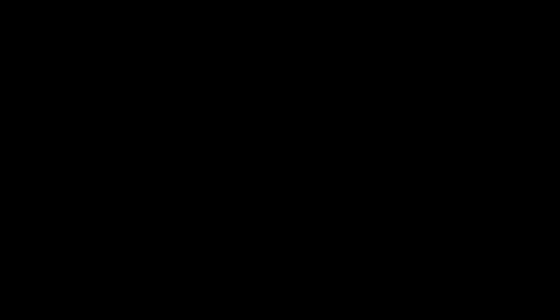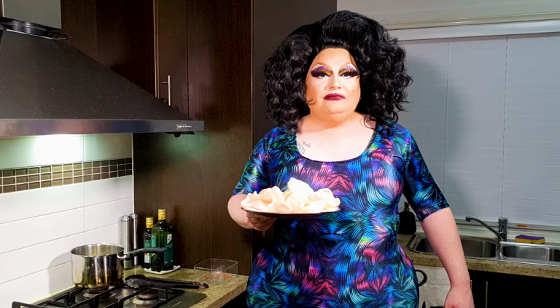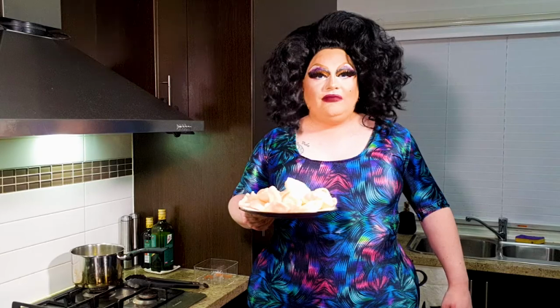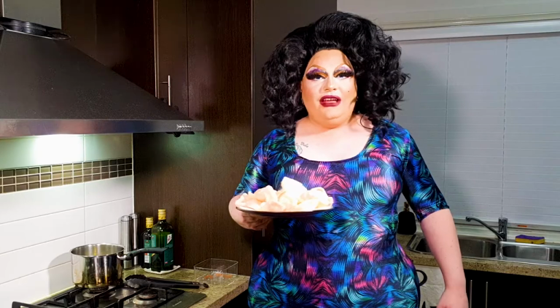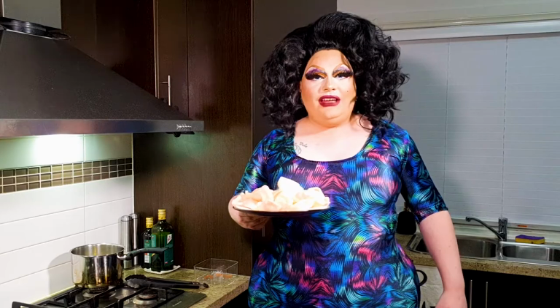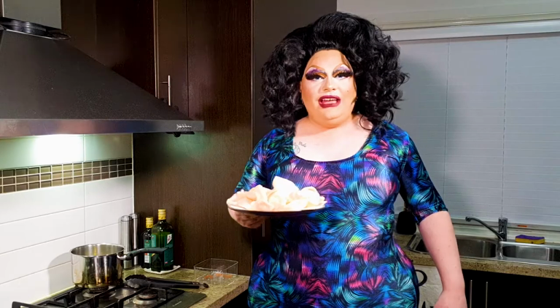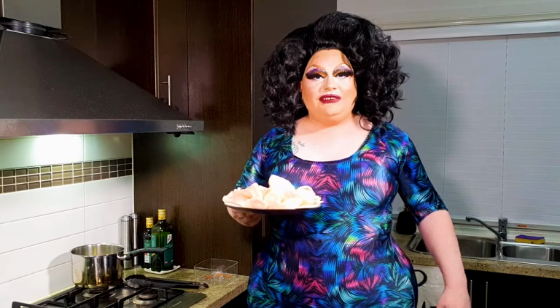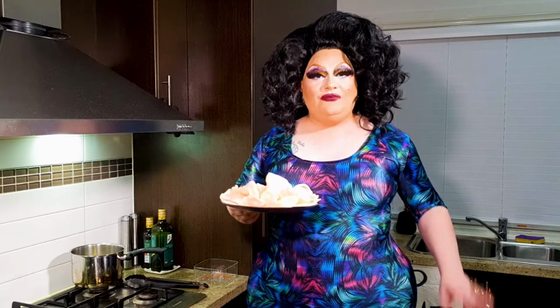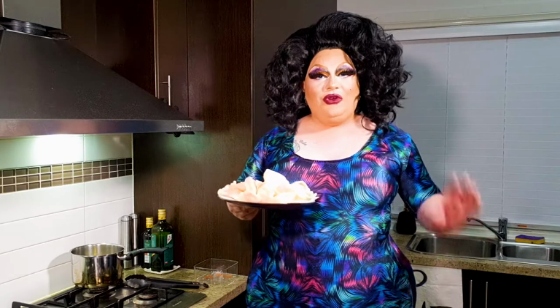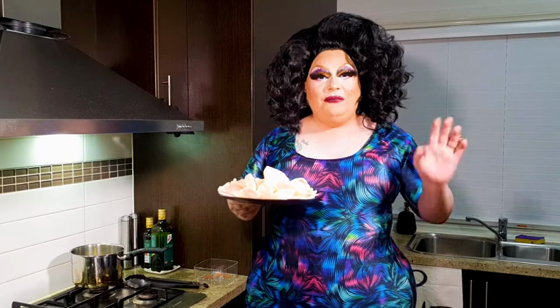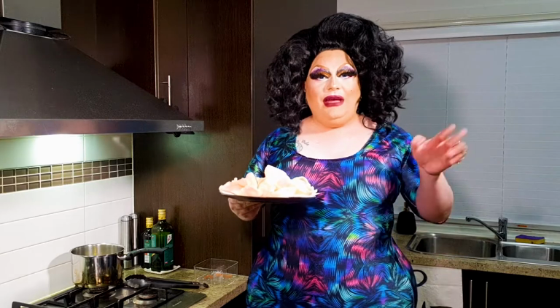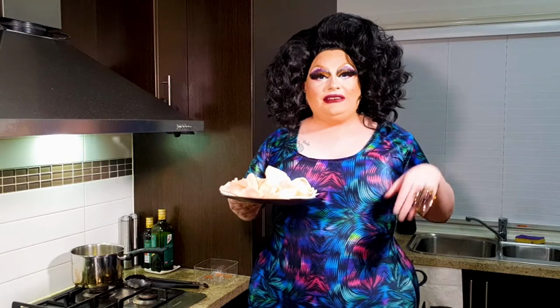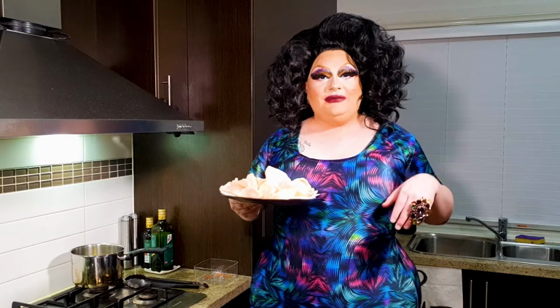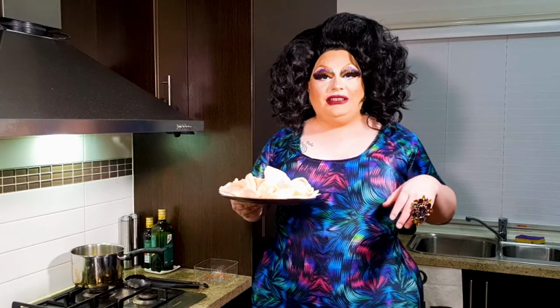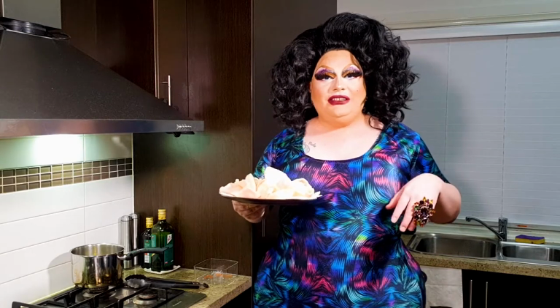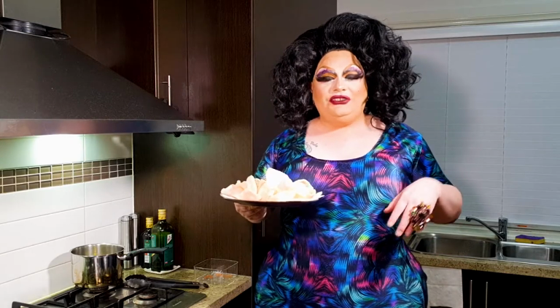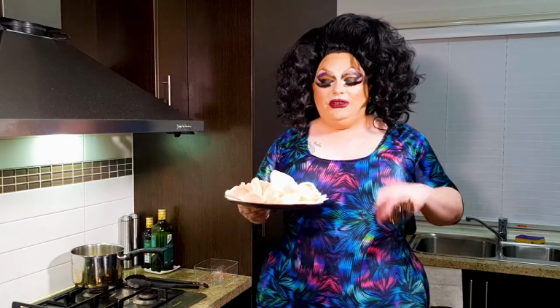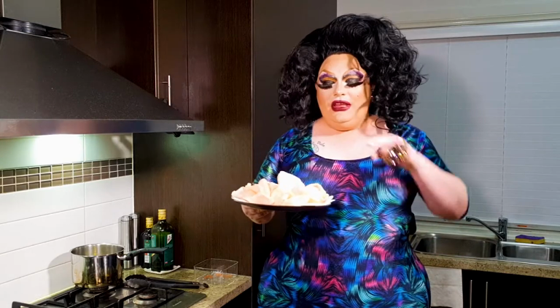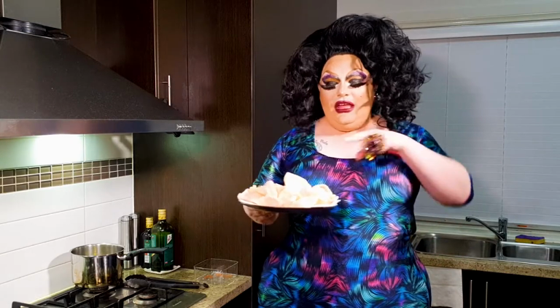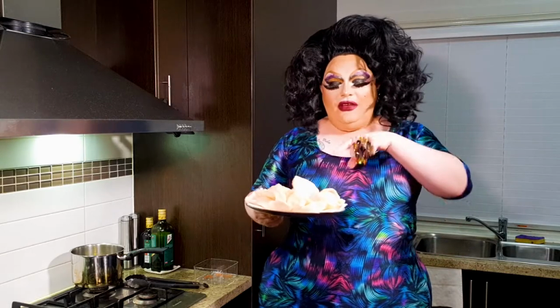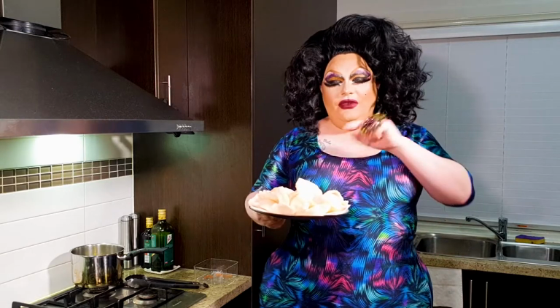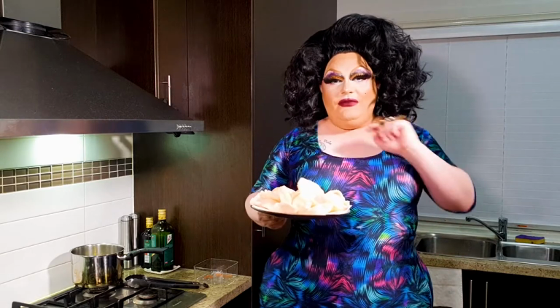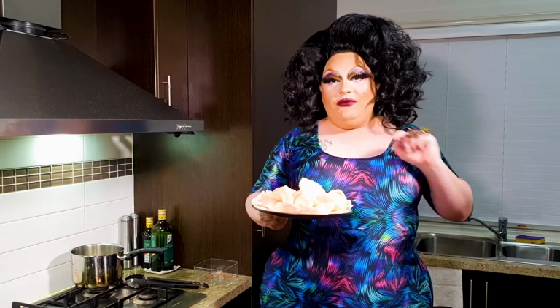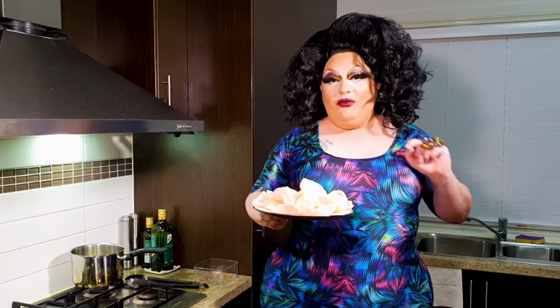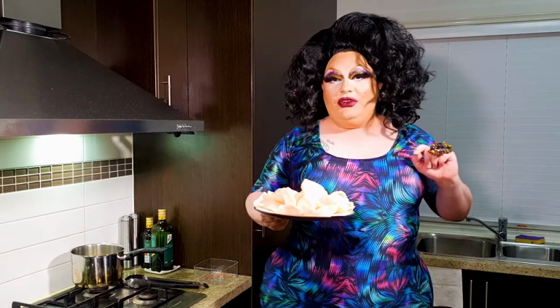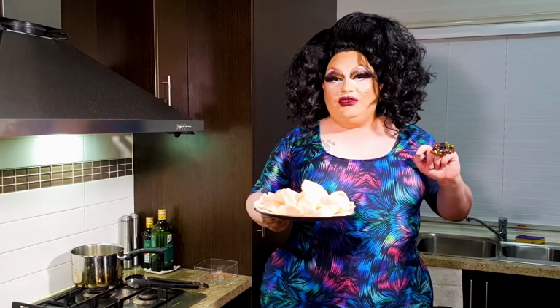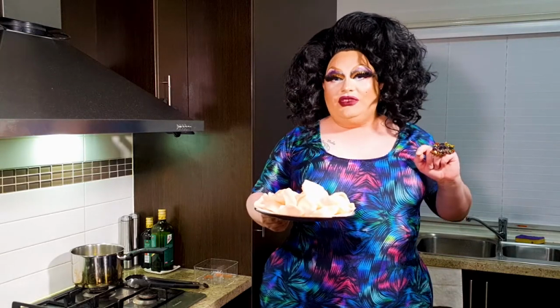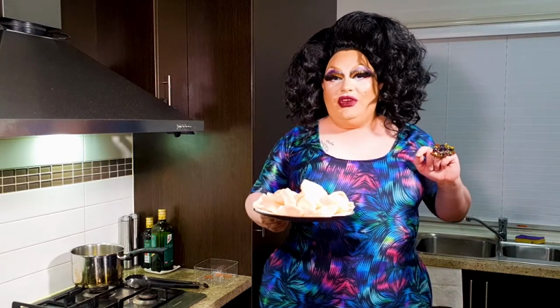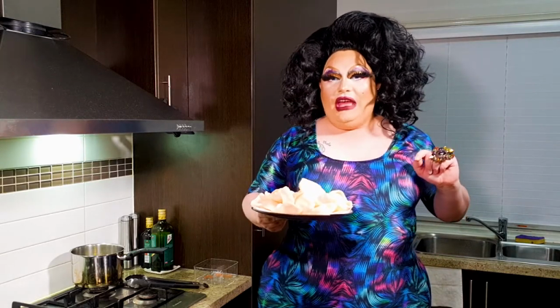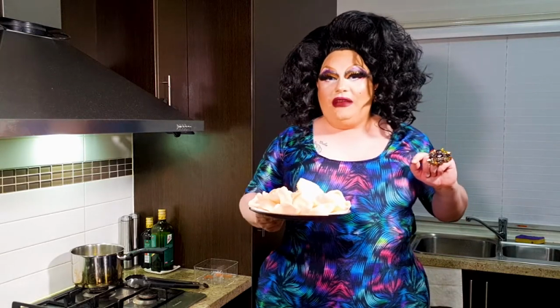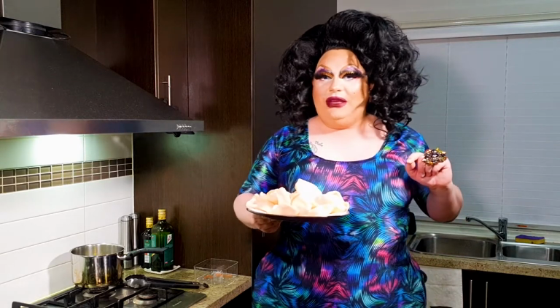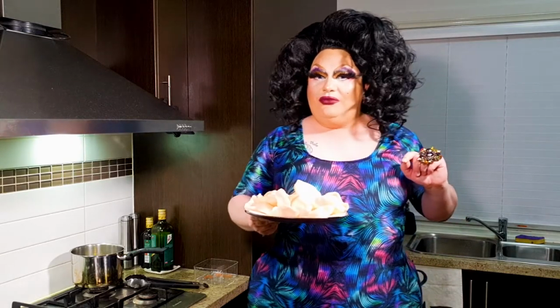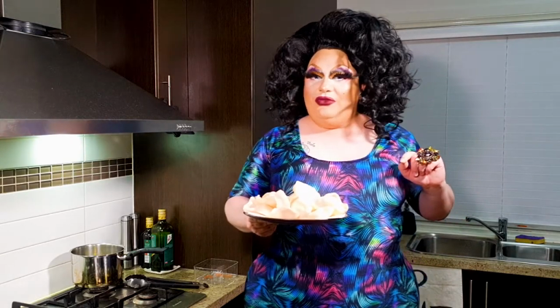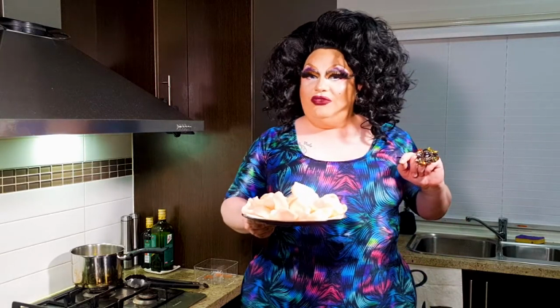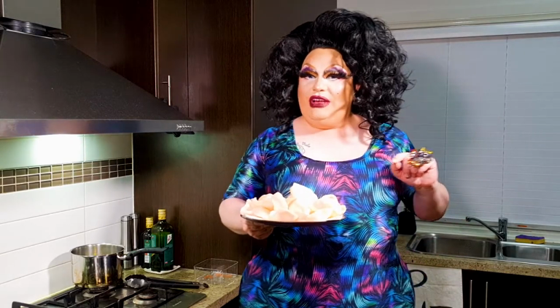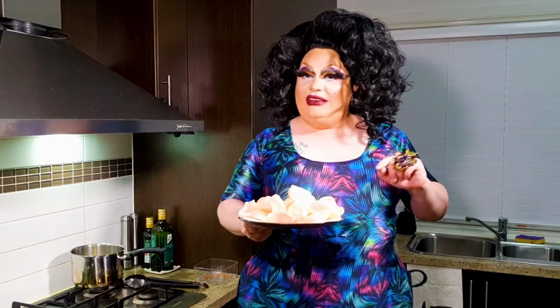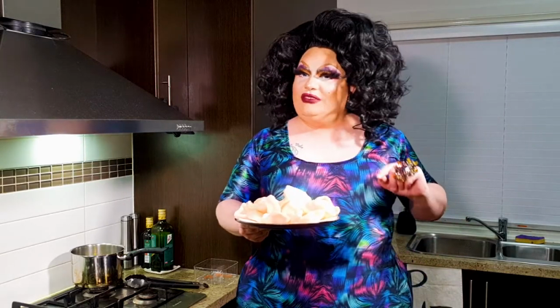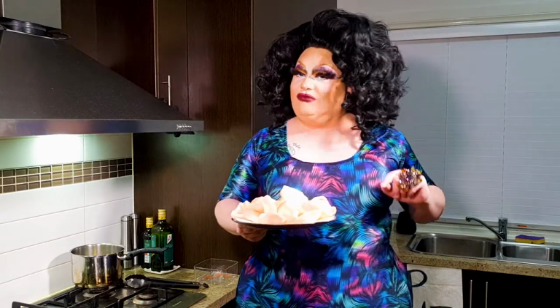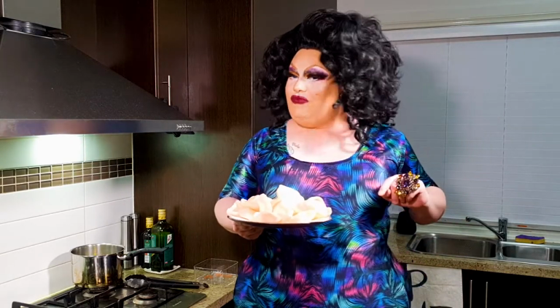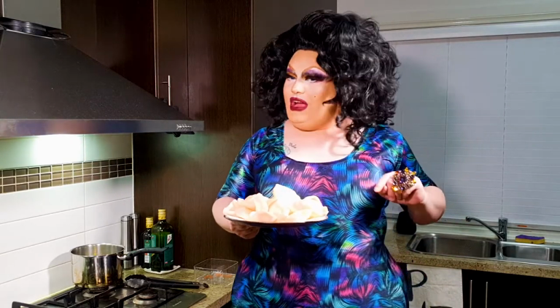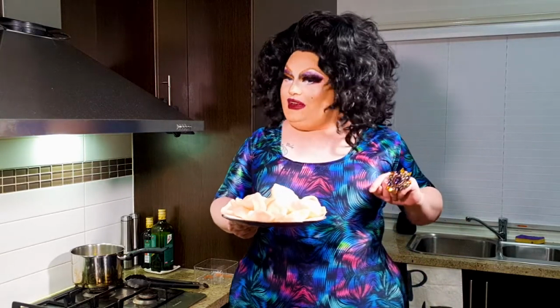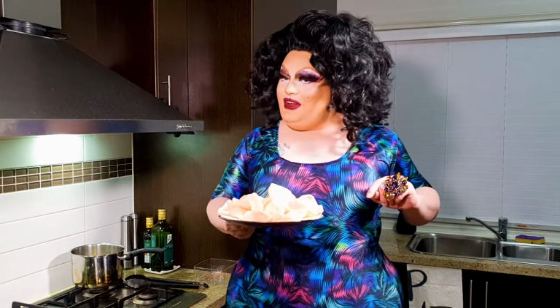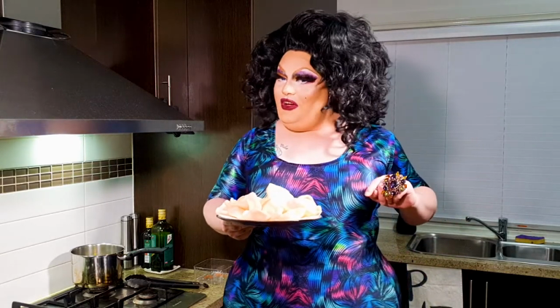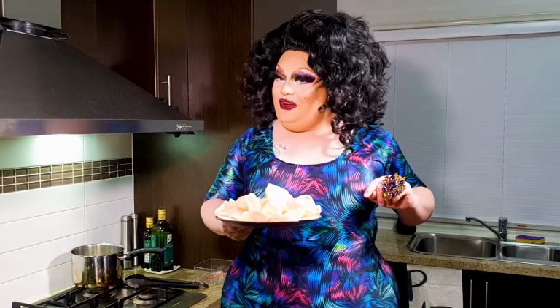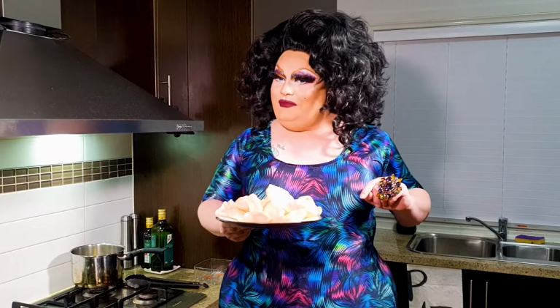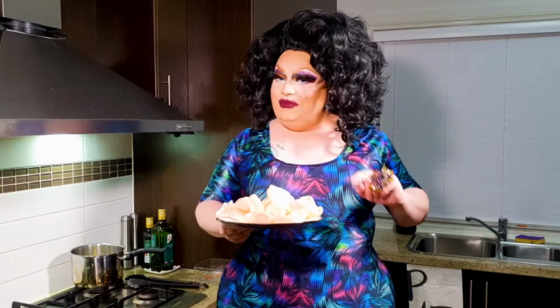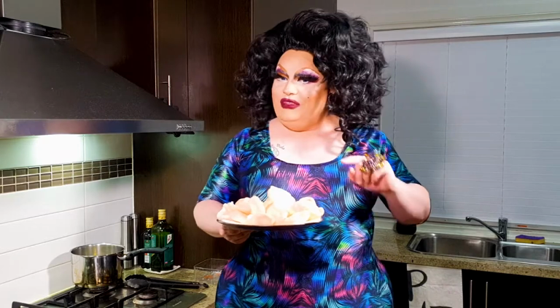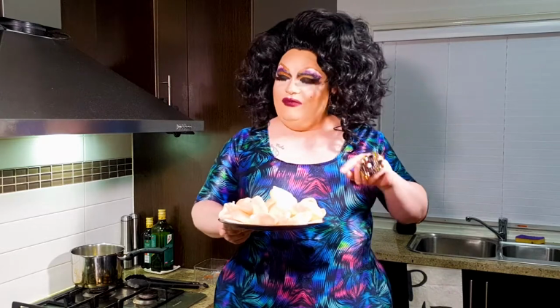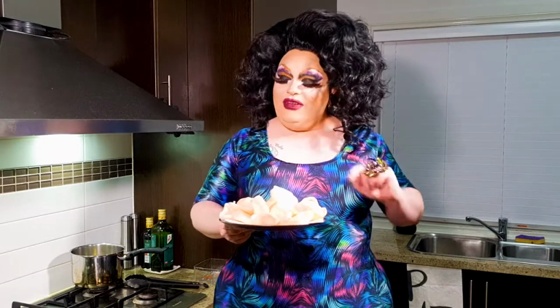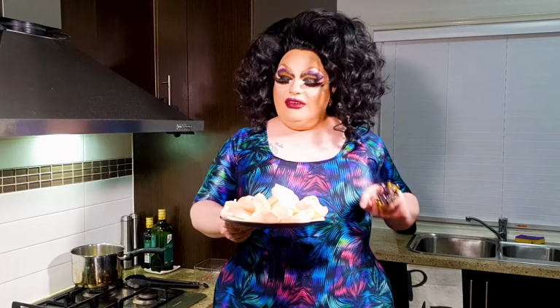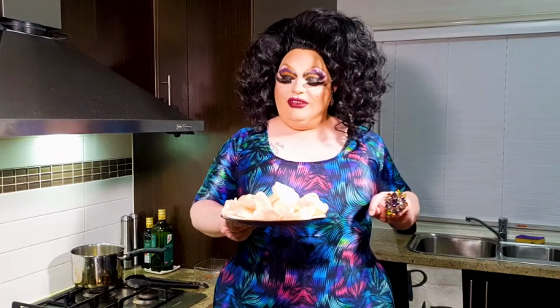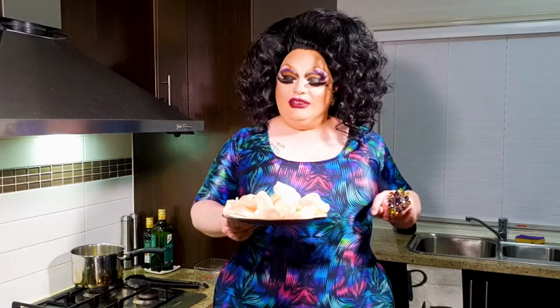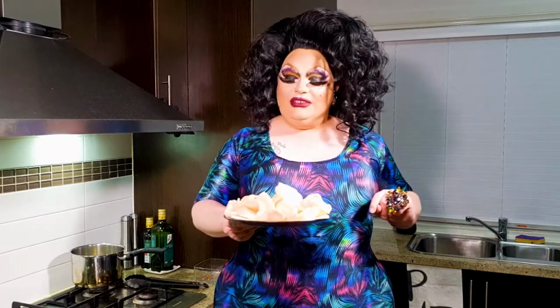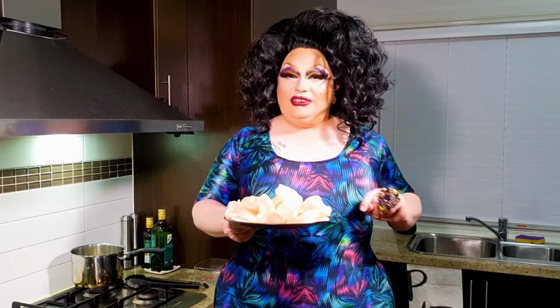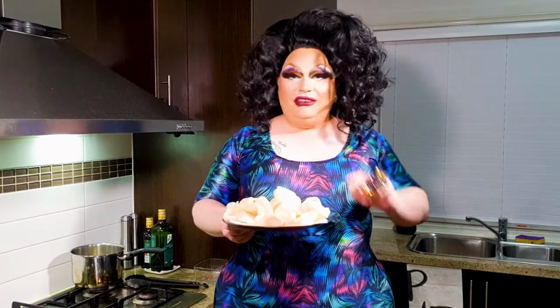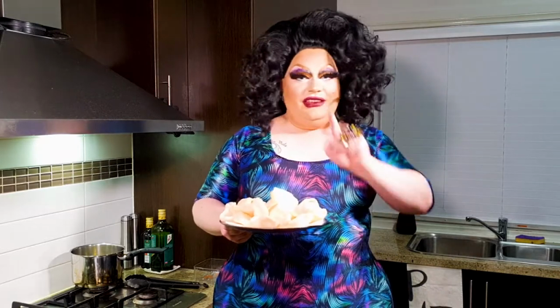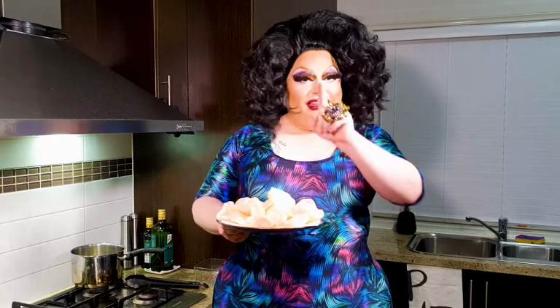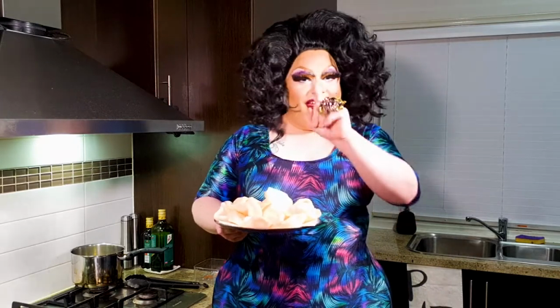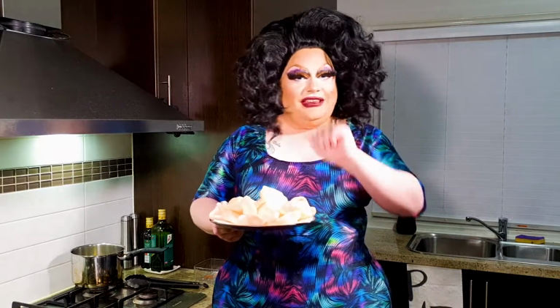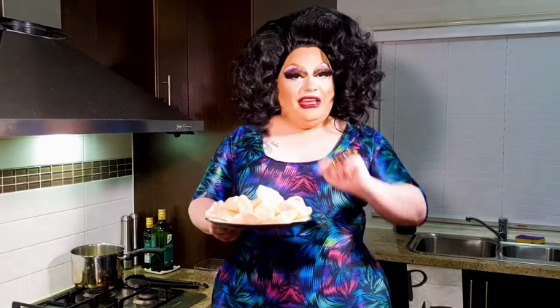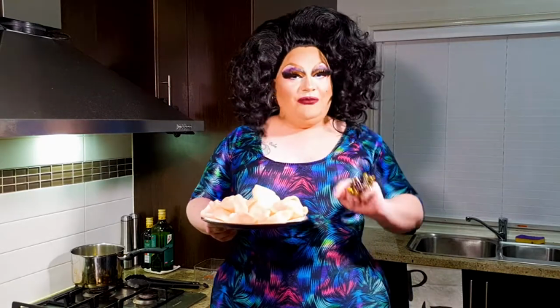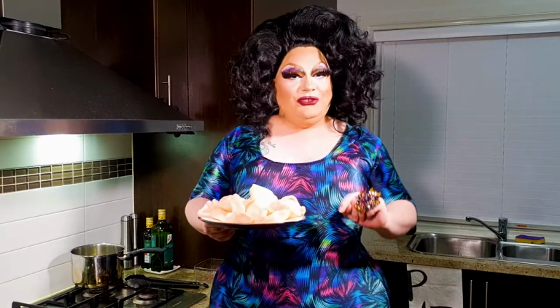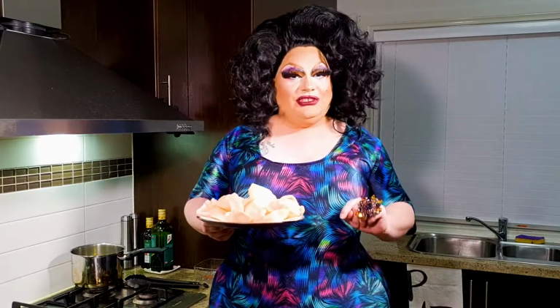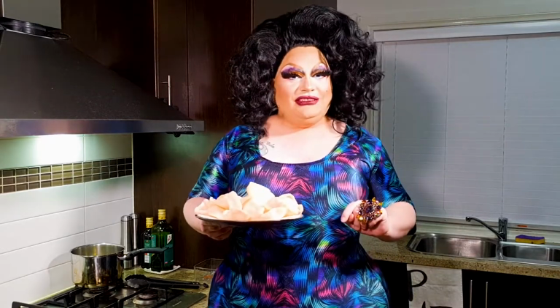Hi guys, welcome back to my kitchen. If you've ever wanted to know how to make prawn crackers right at home in your very own kitchen, keep watching.